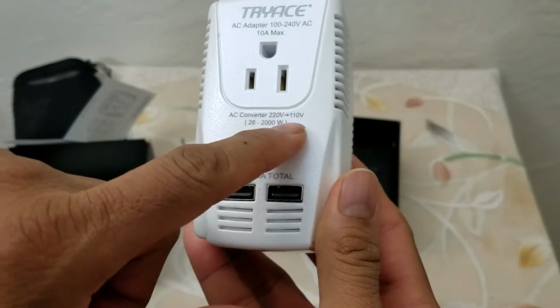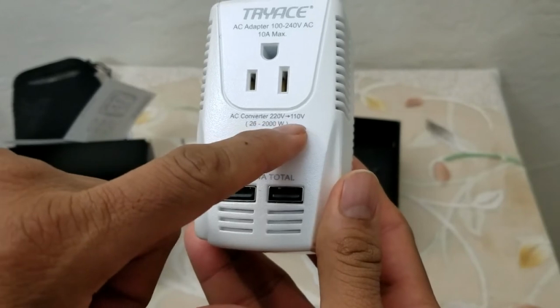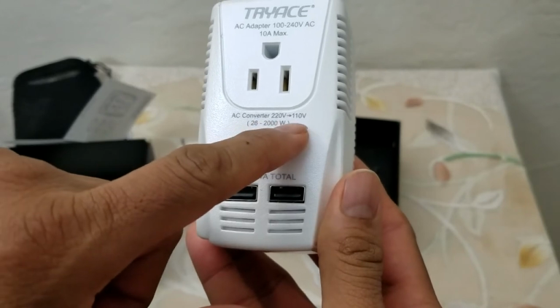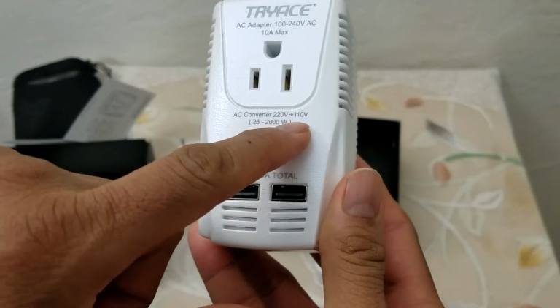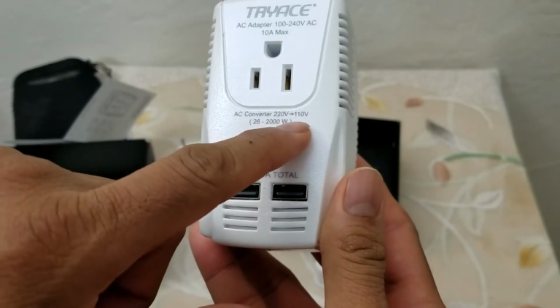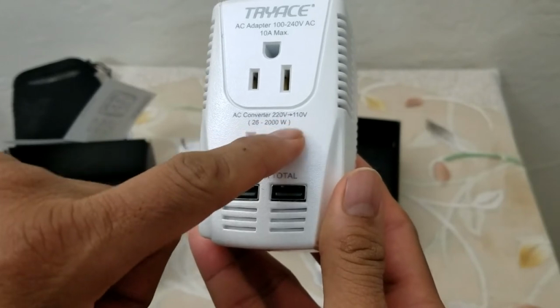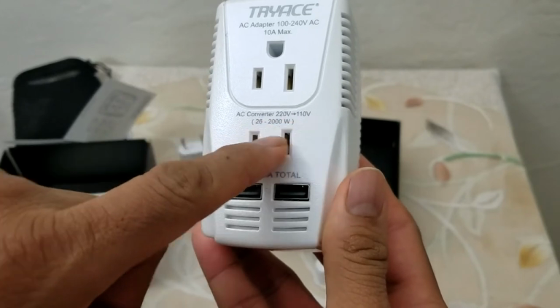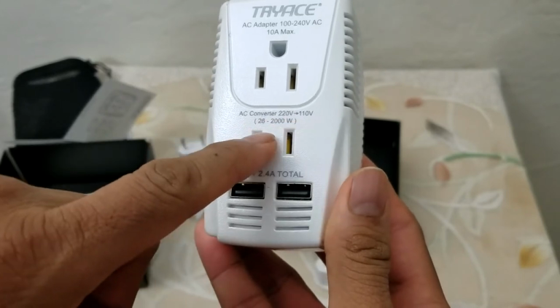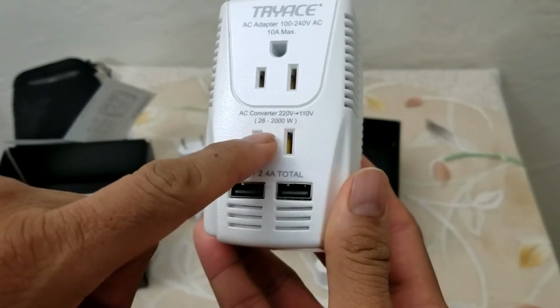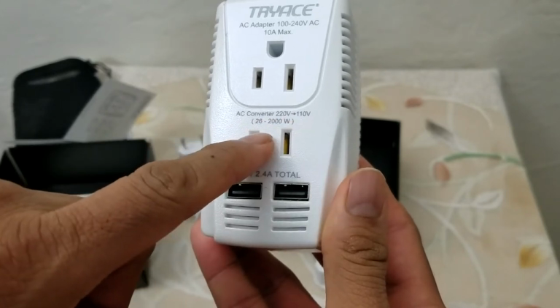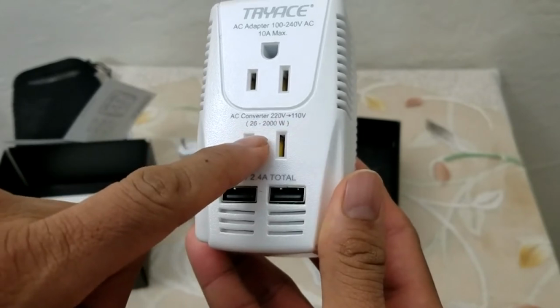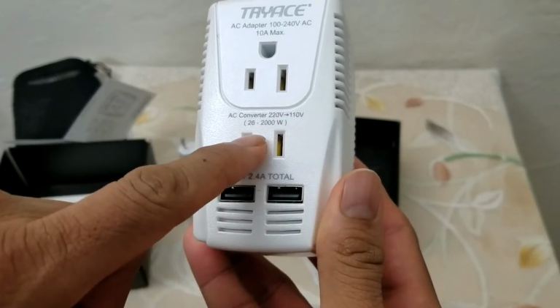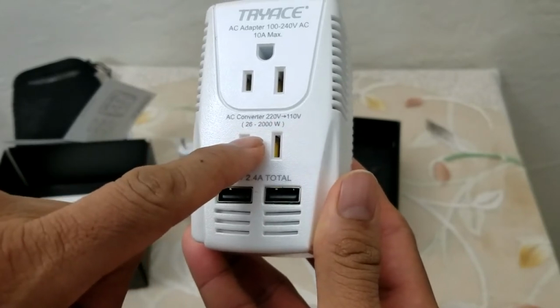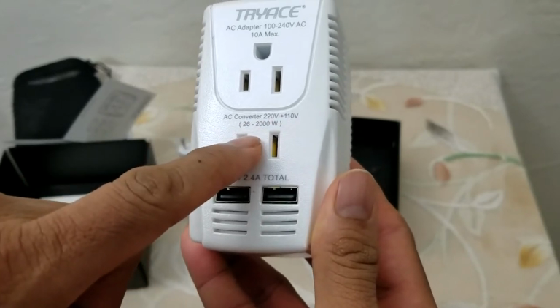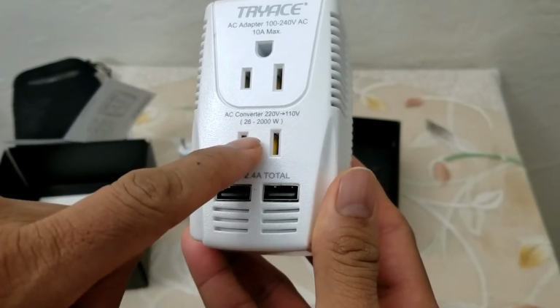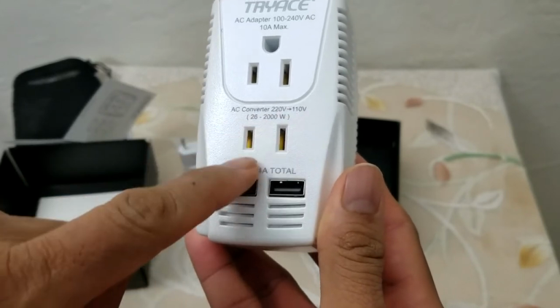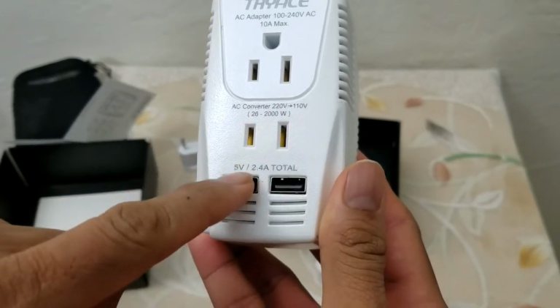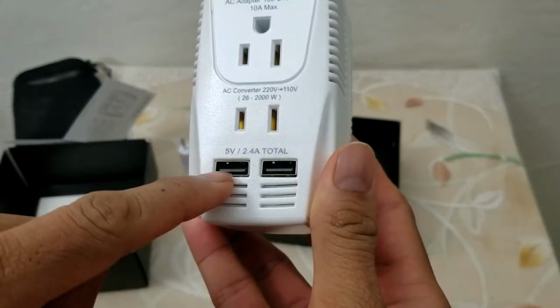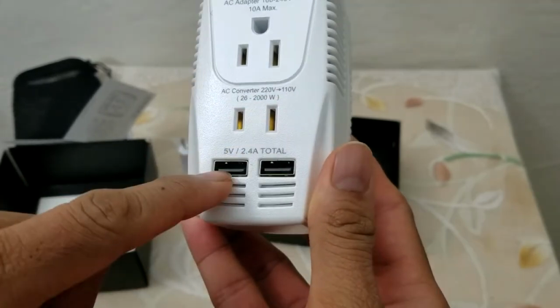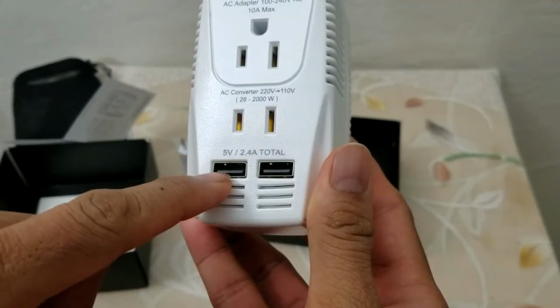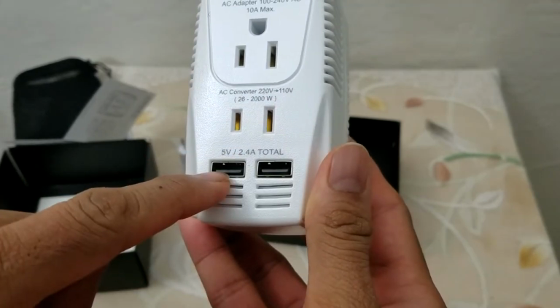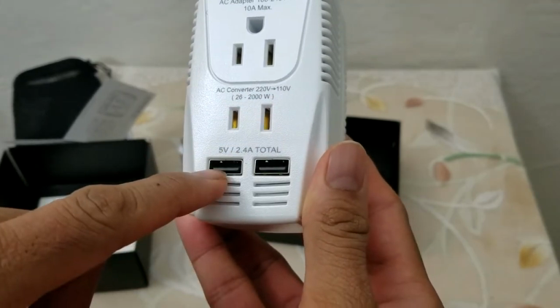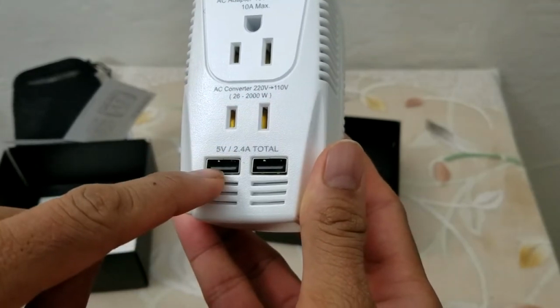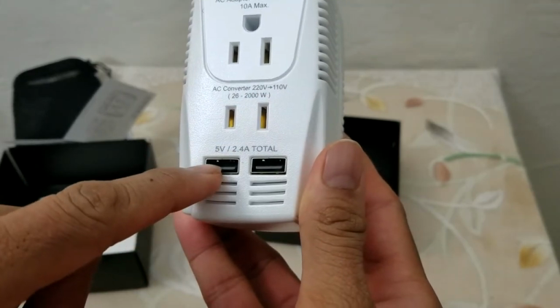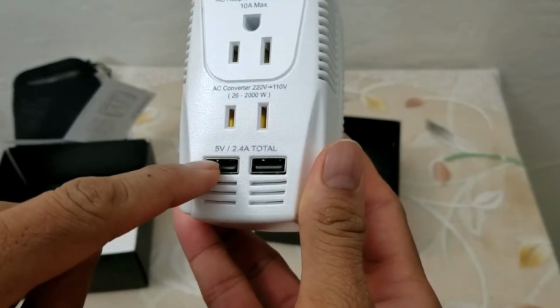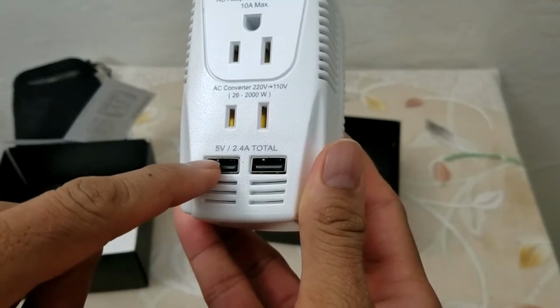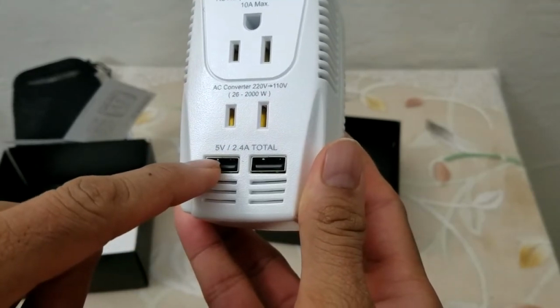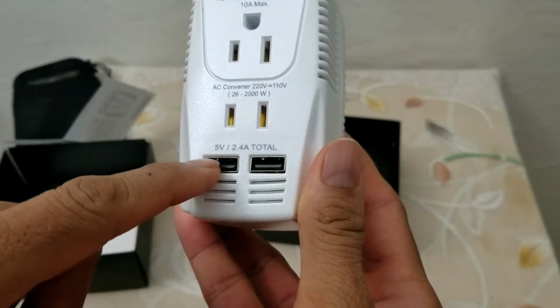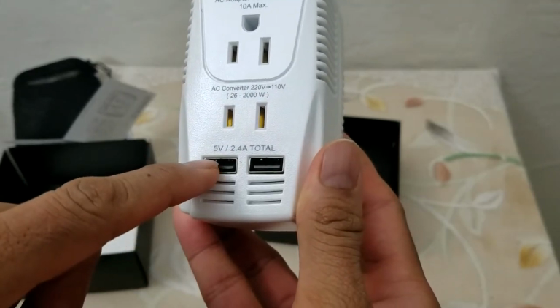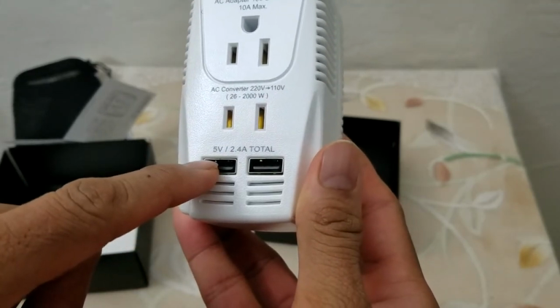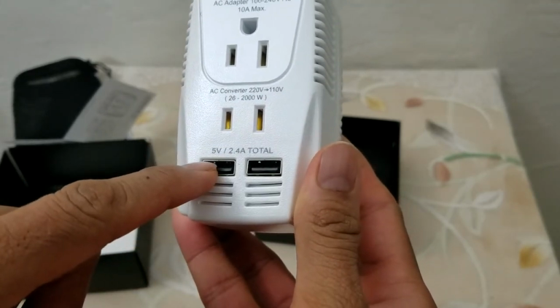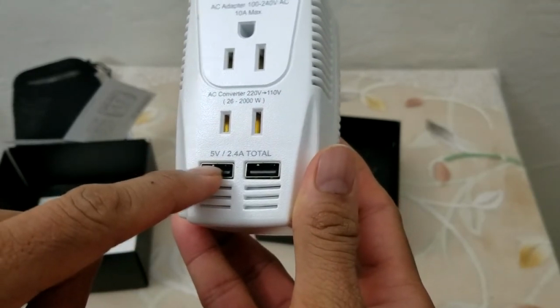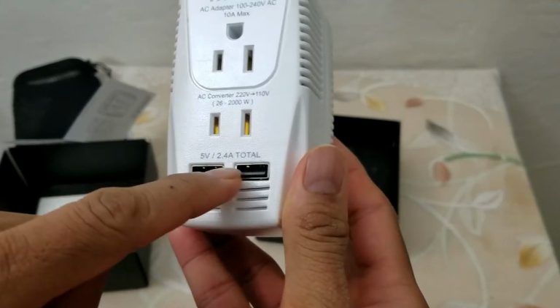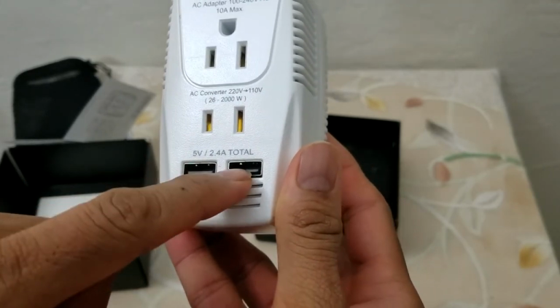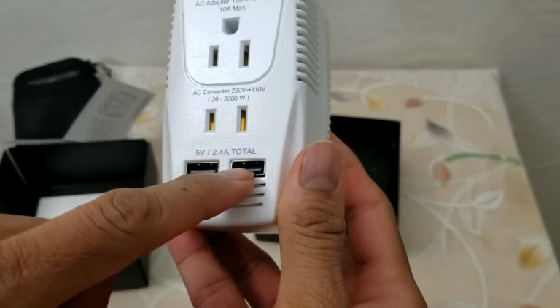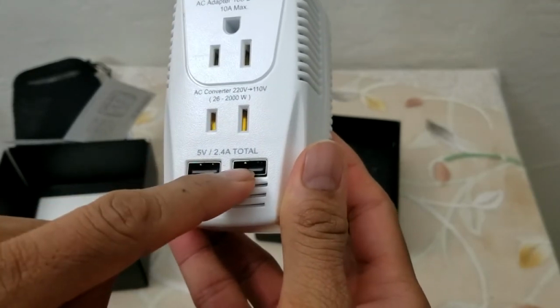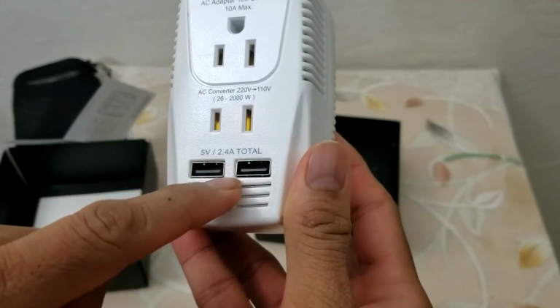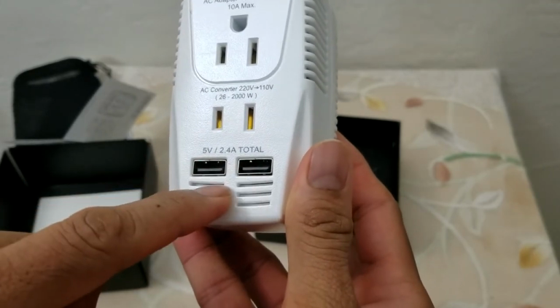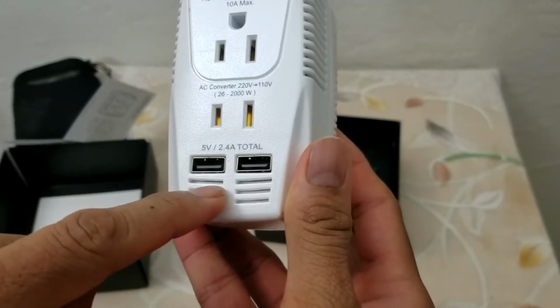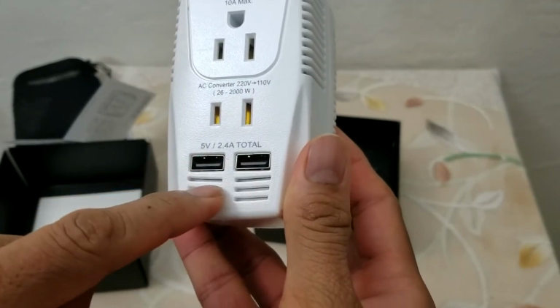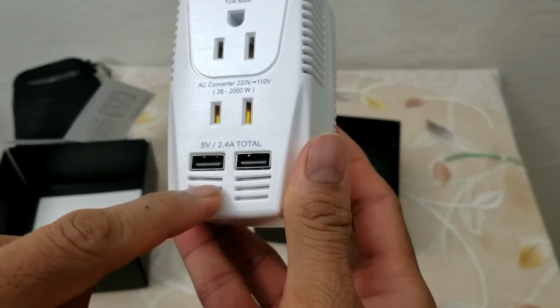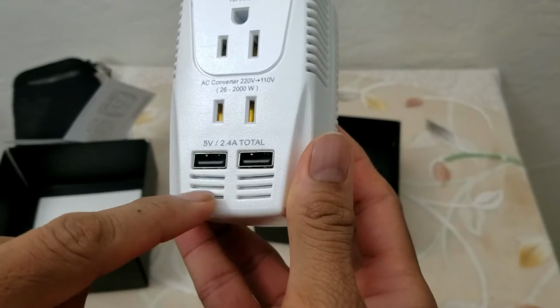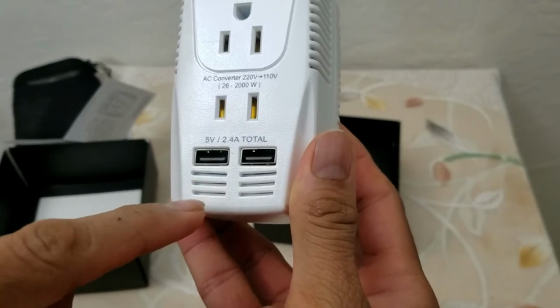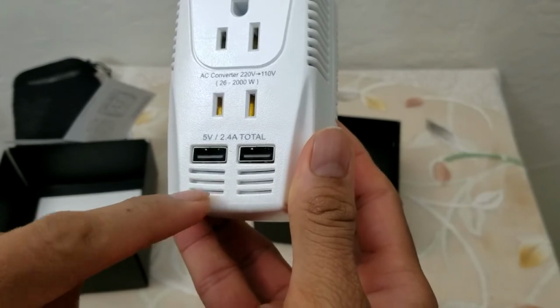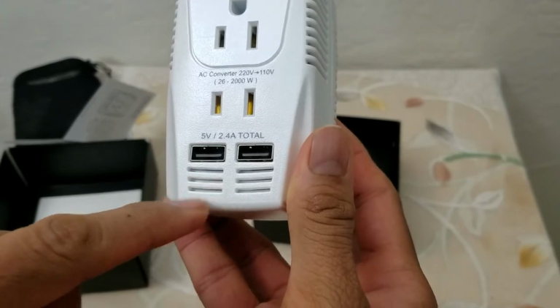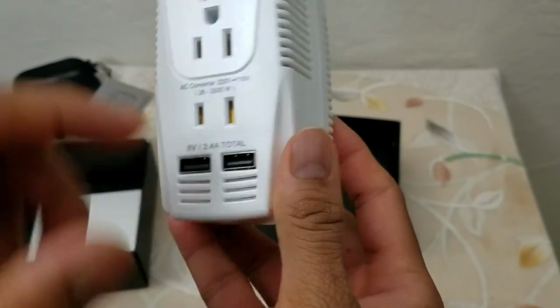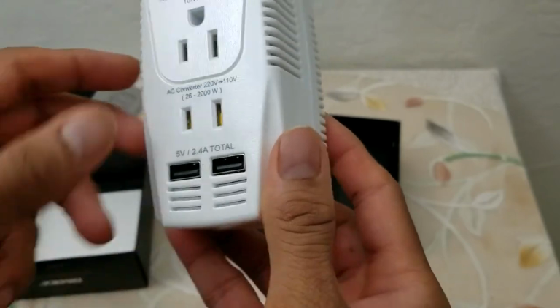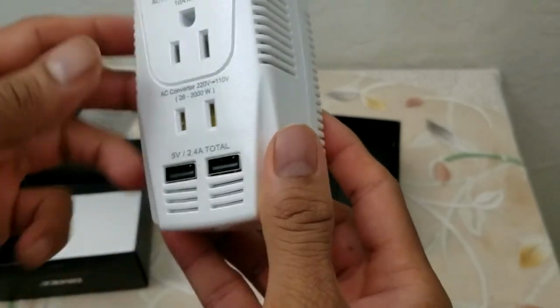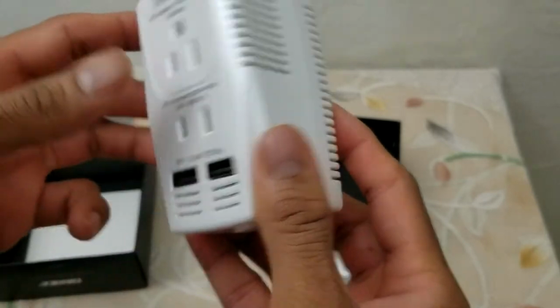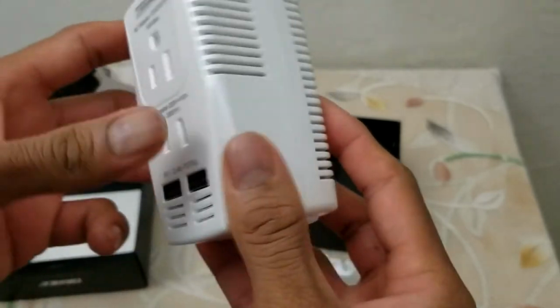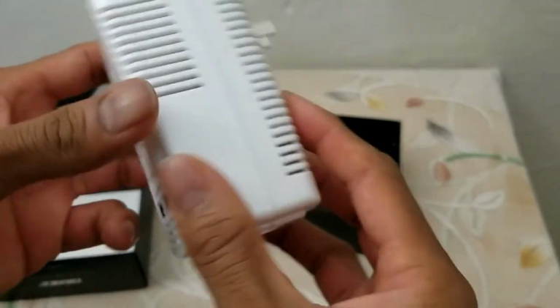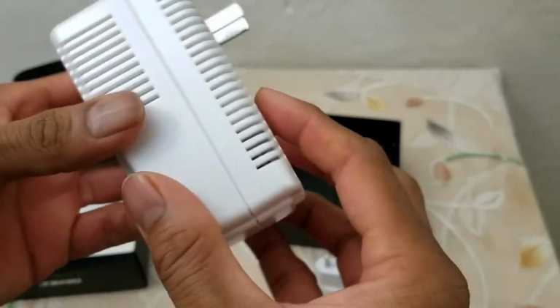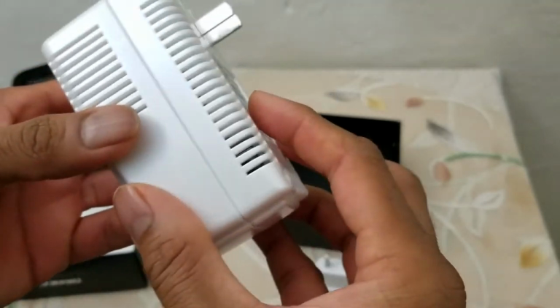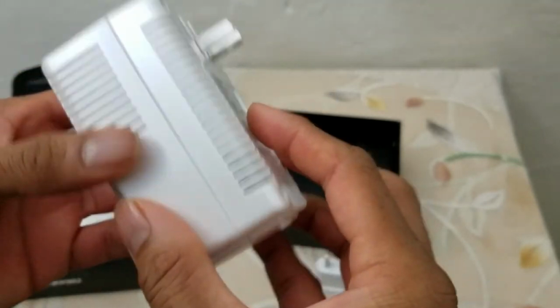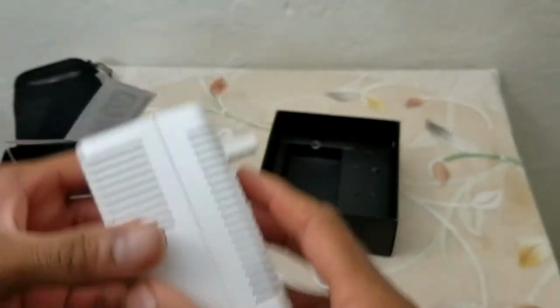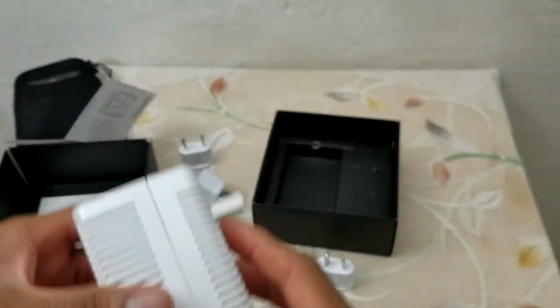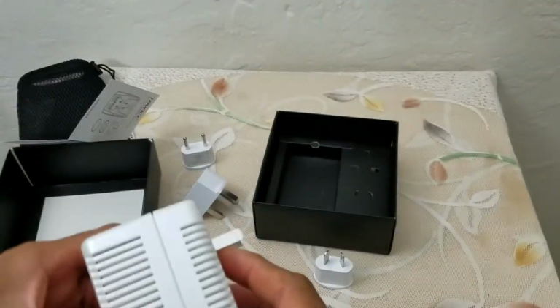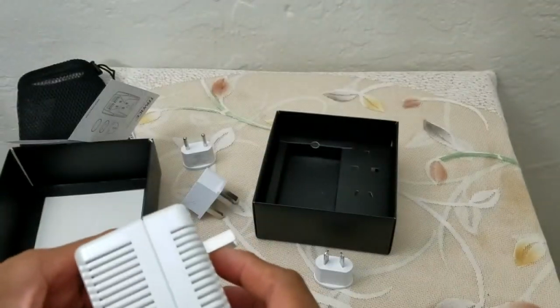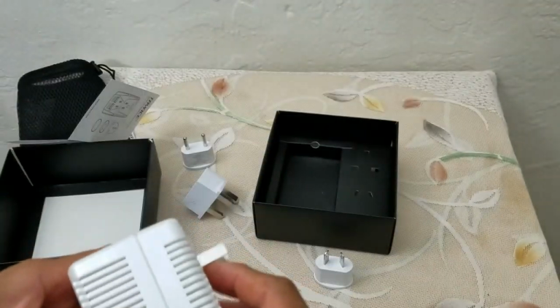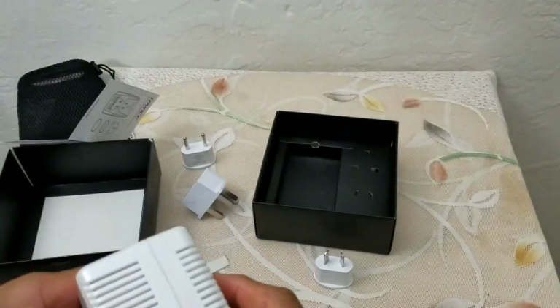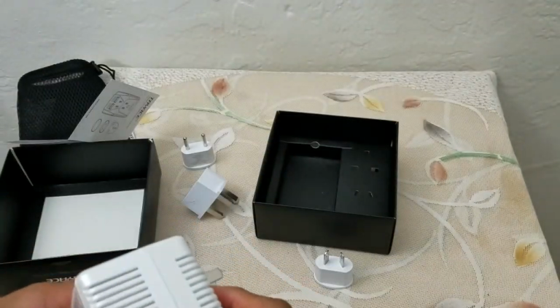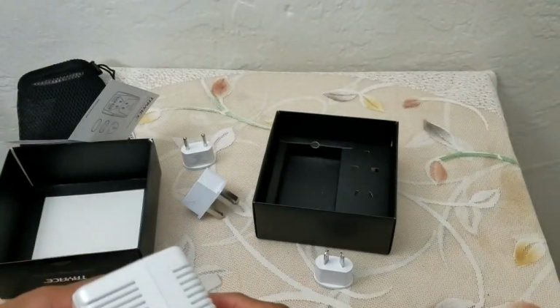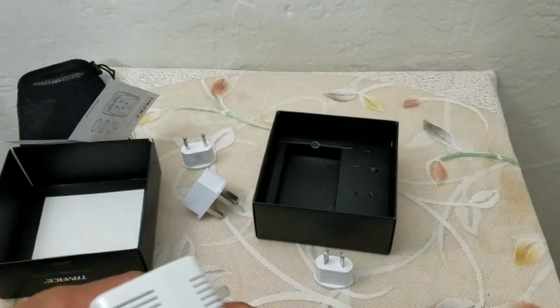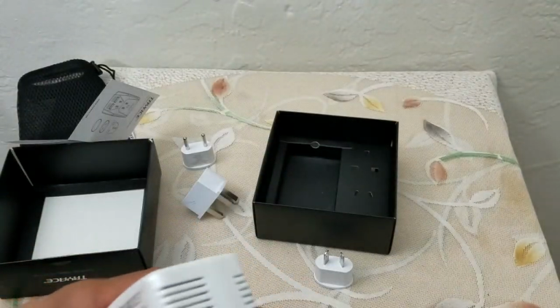If you don't have a device that can handle the full range, plug it into this port and it'll down-convert to 220–210 volts. There's also USB at 5 volts or 2.4 amps, so you can plug that in right off the bat.